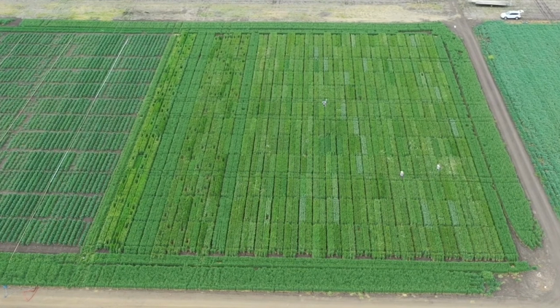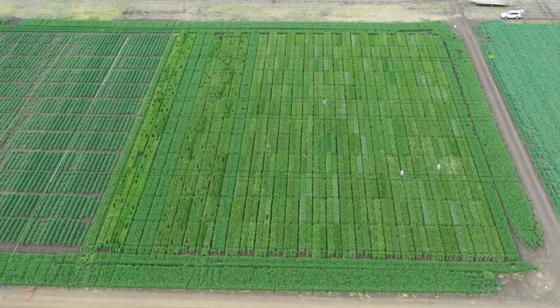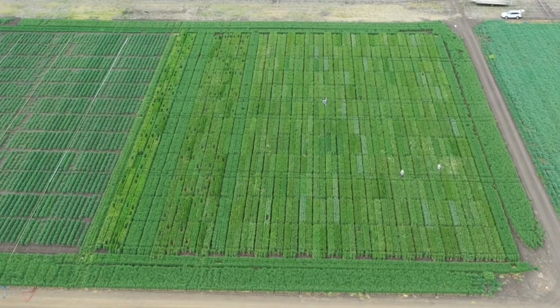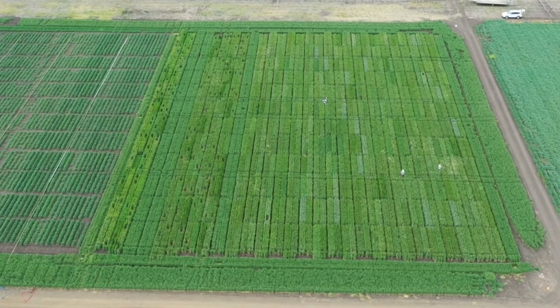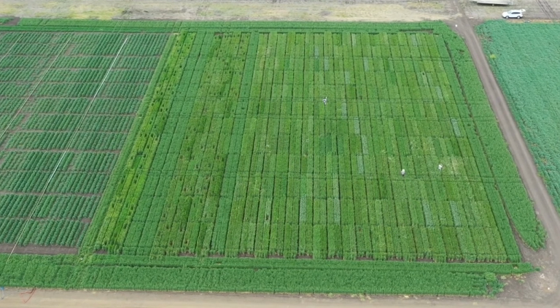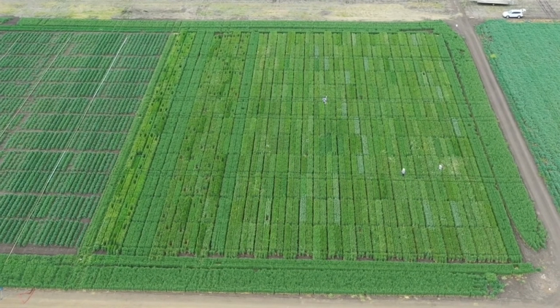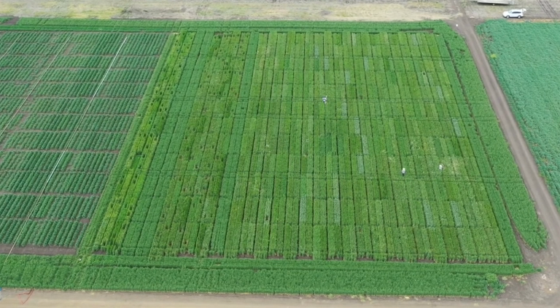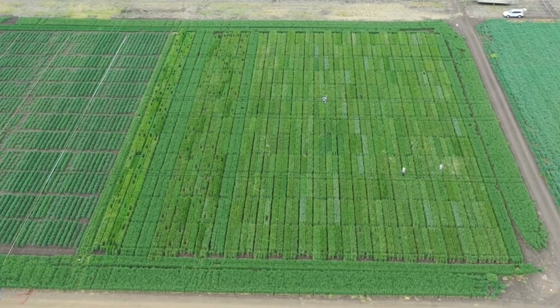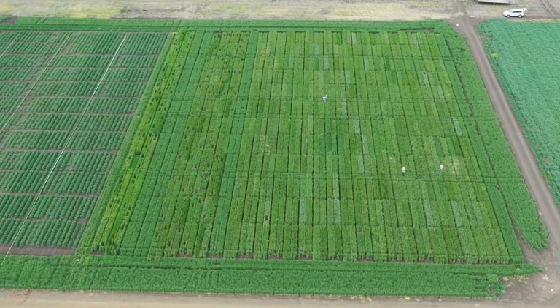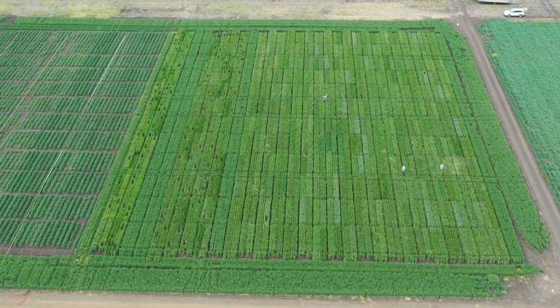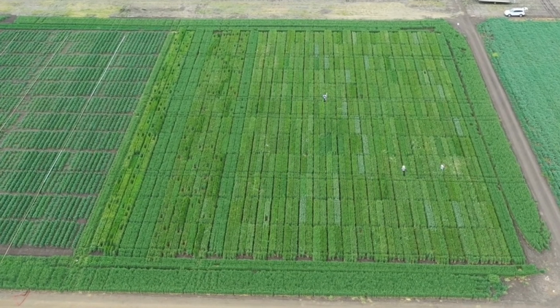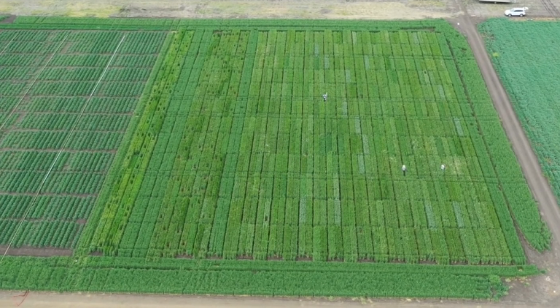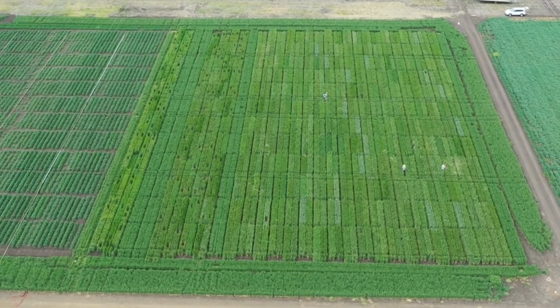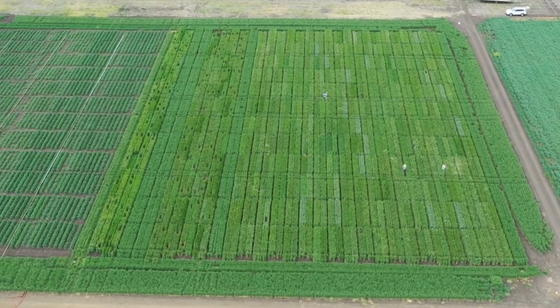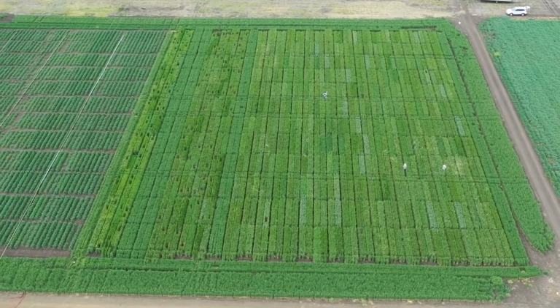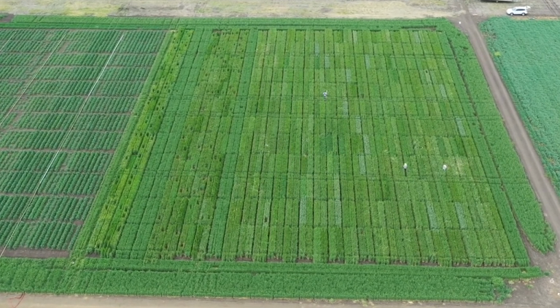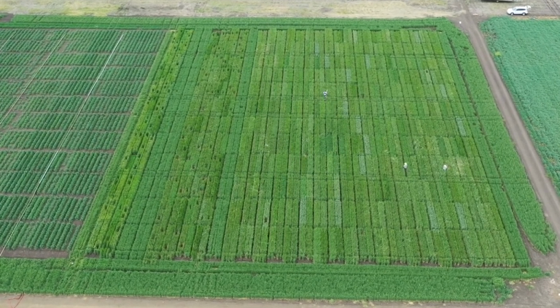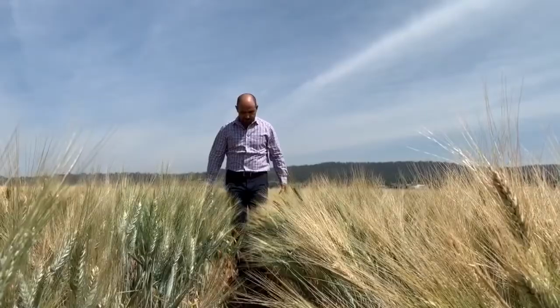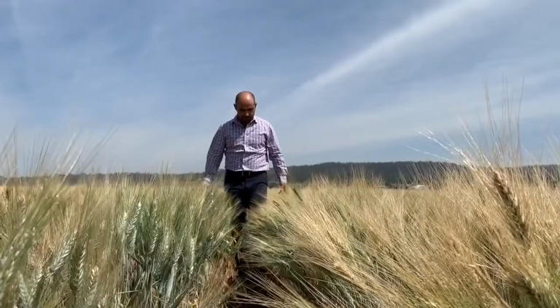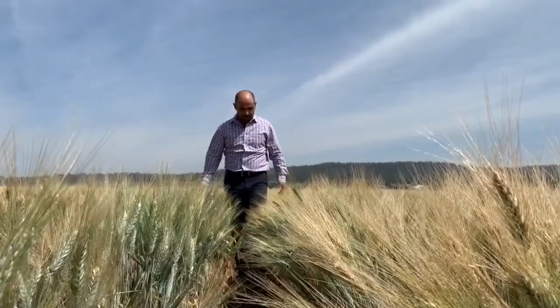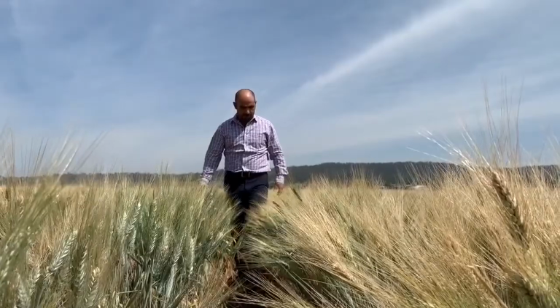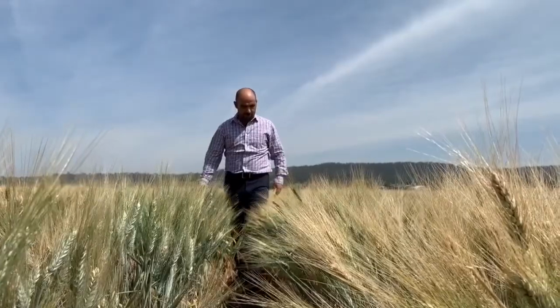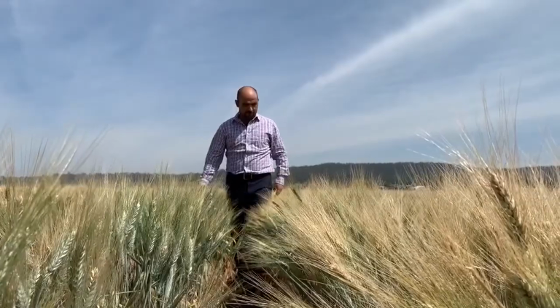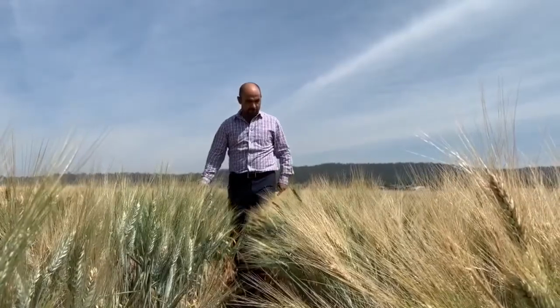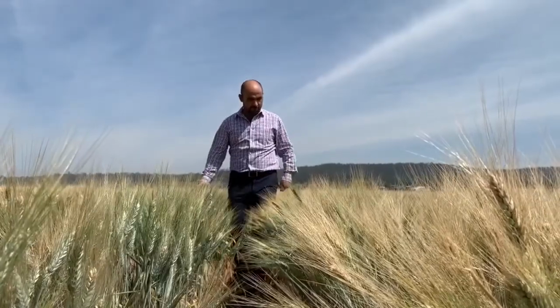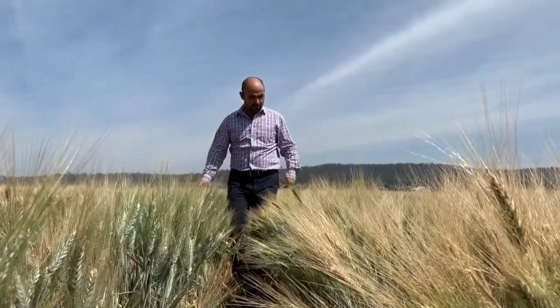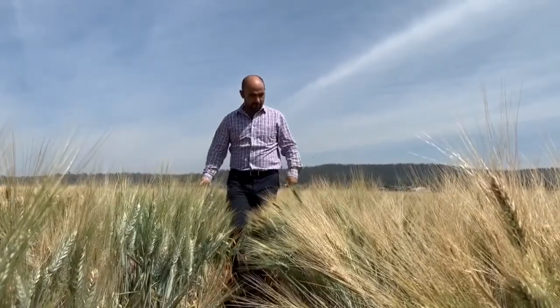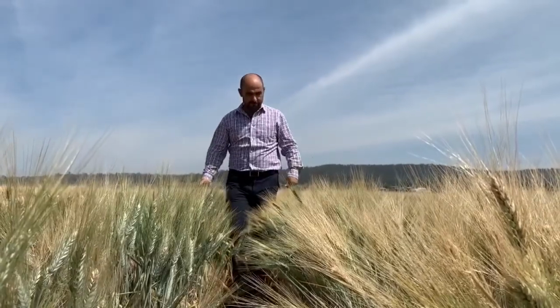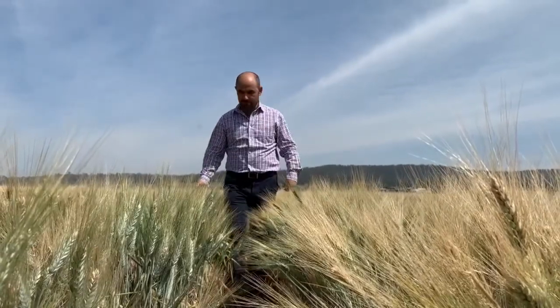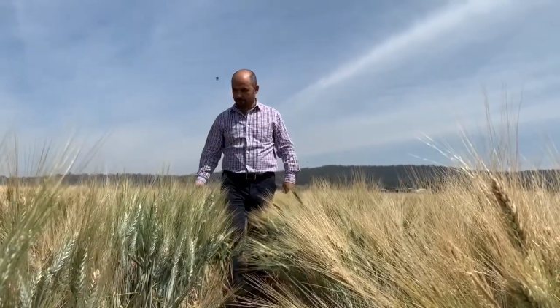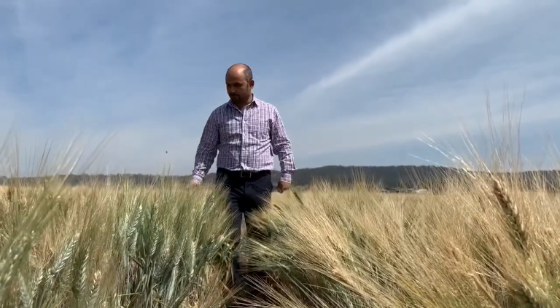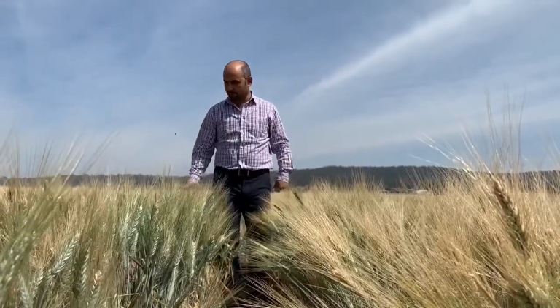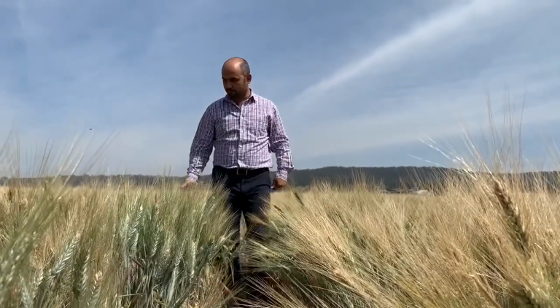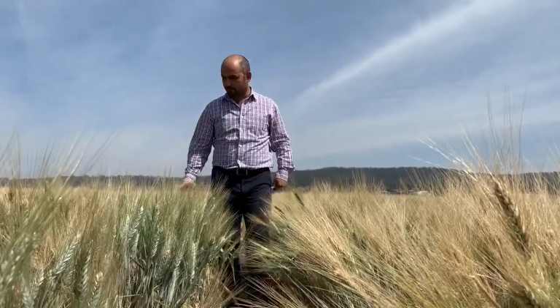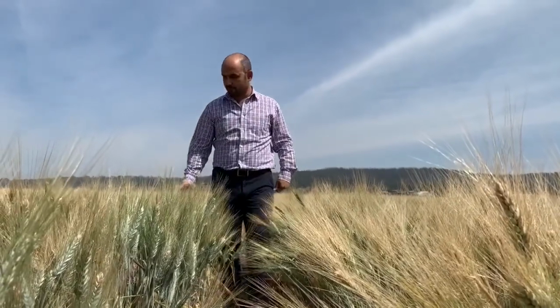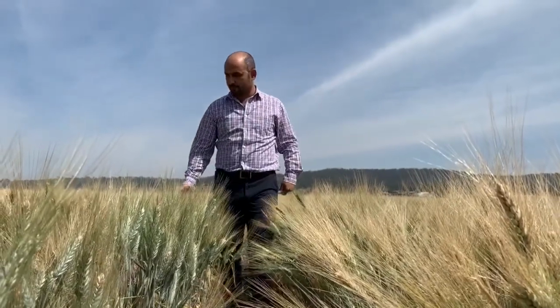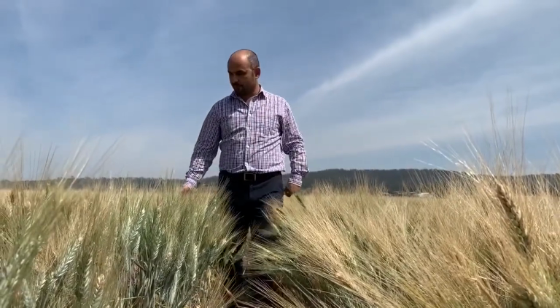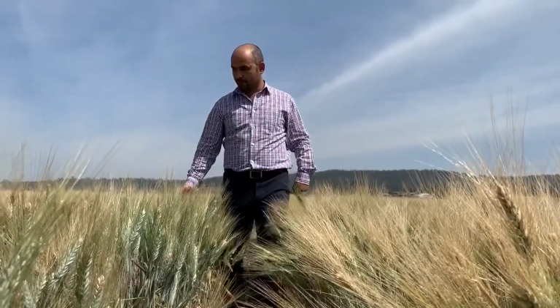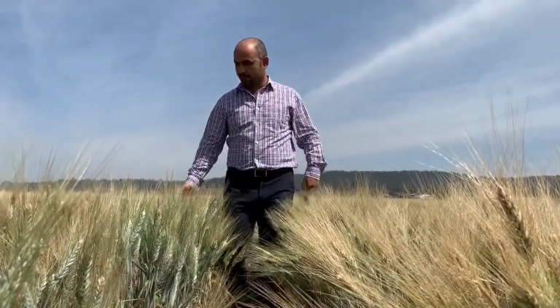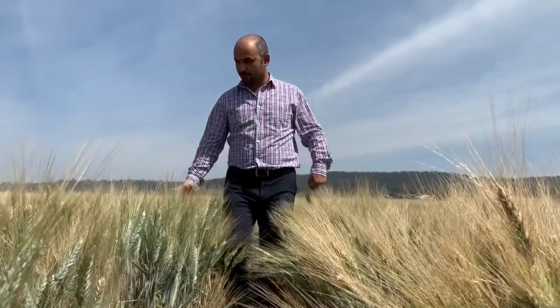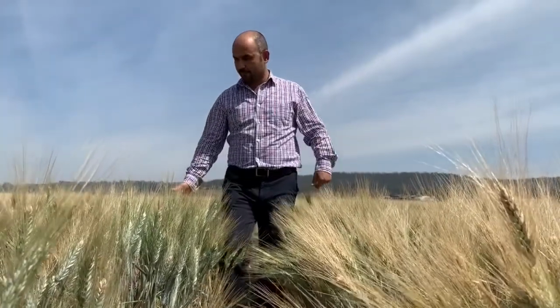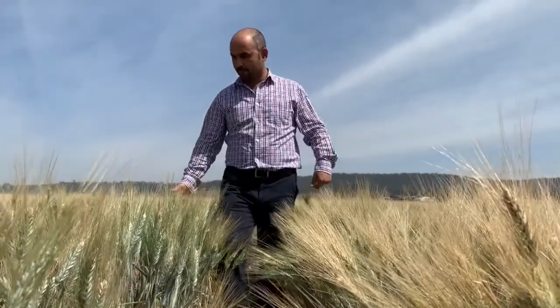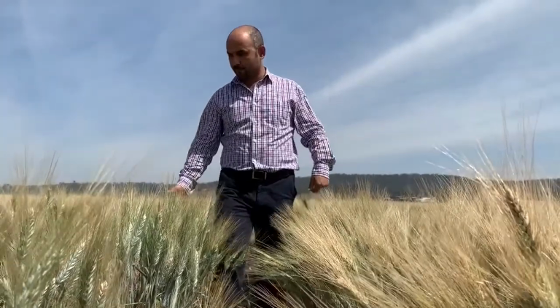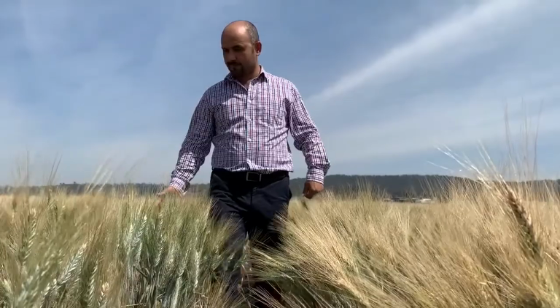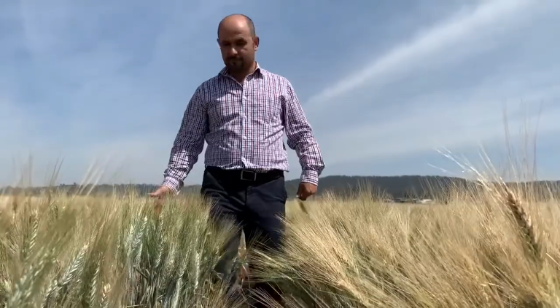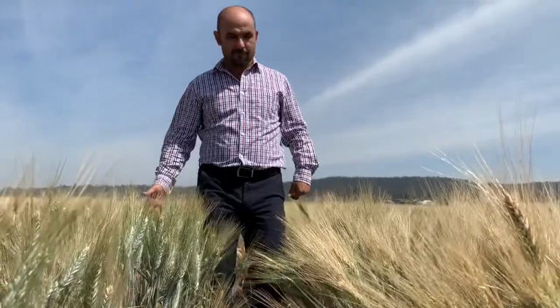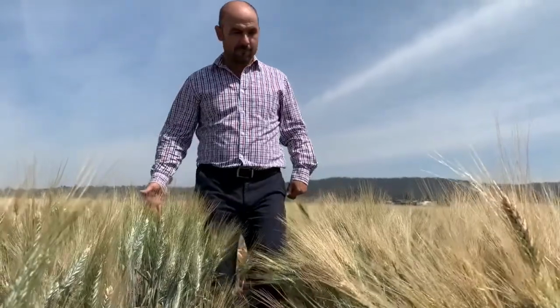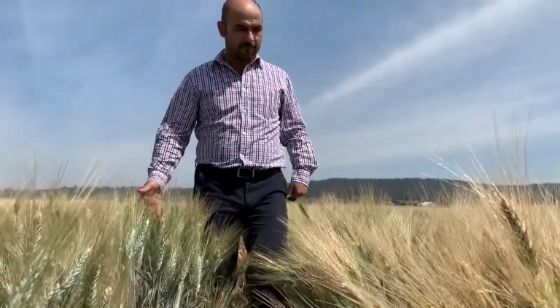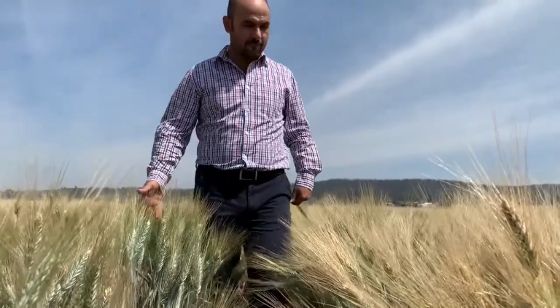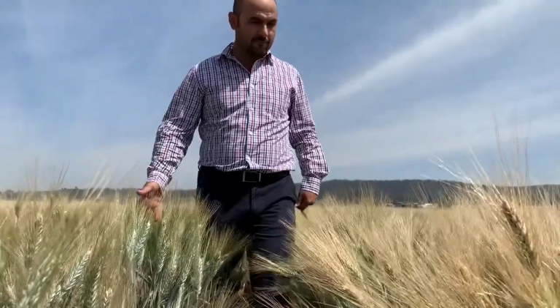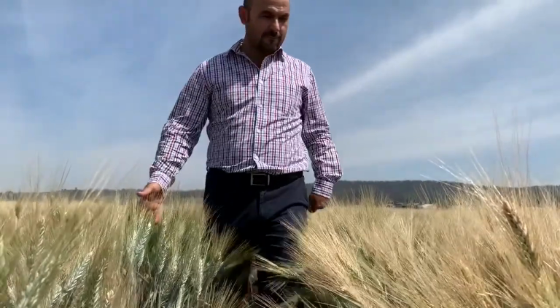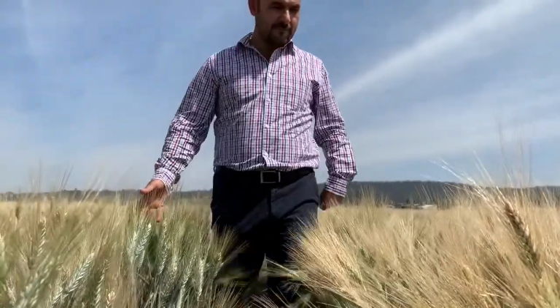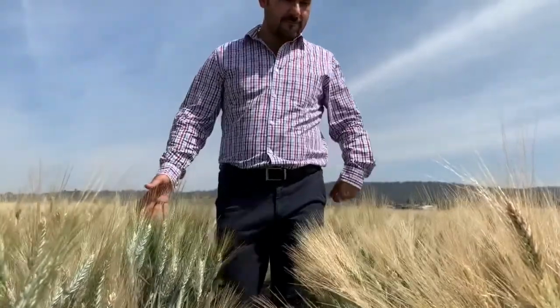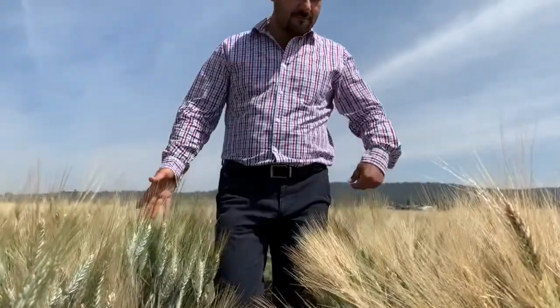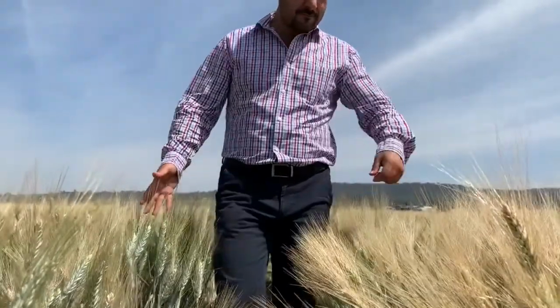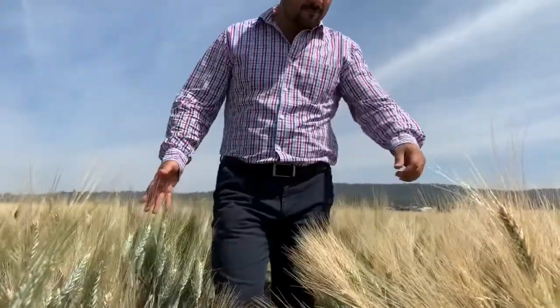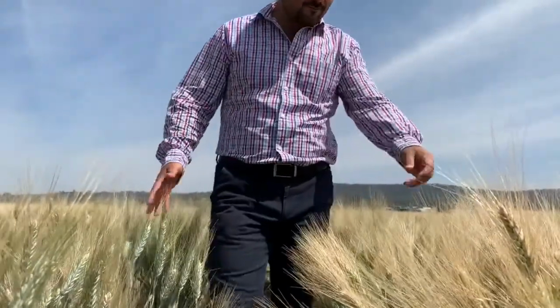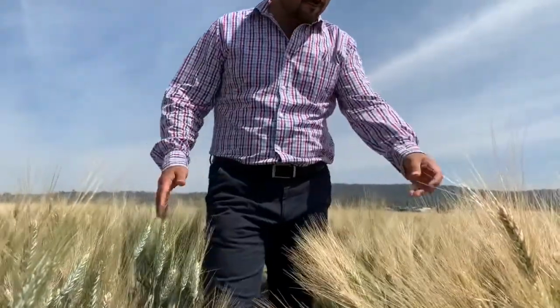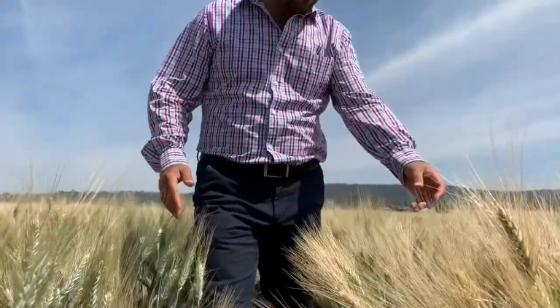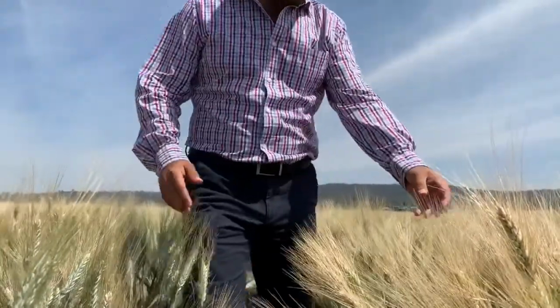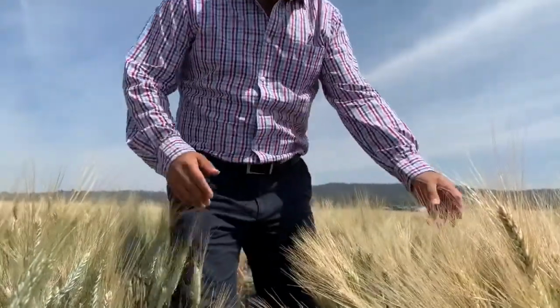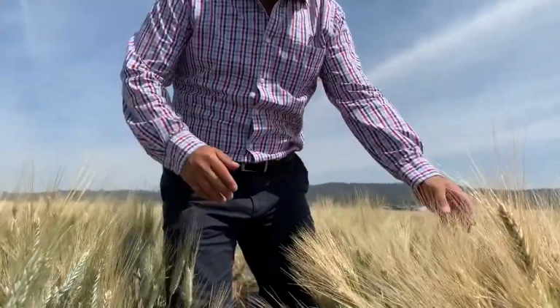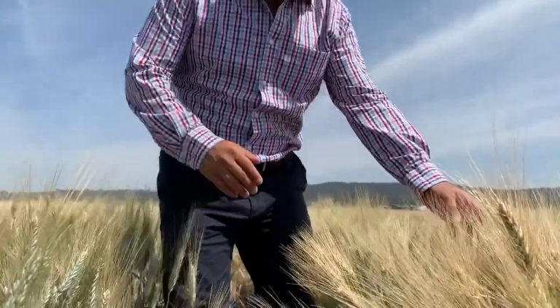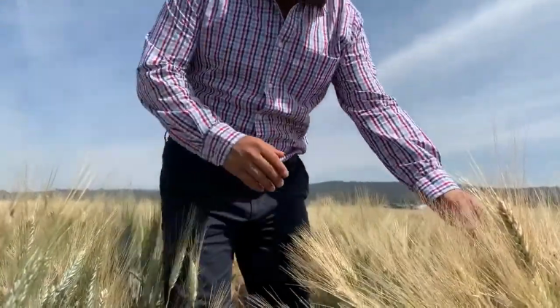We hope that knowledge gained will guide plant breeders to develop more resilient varieties for our farmers in the future.